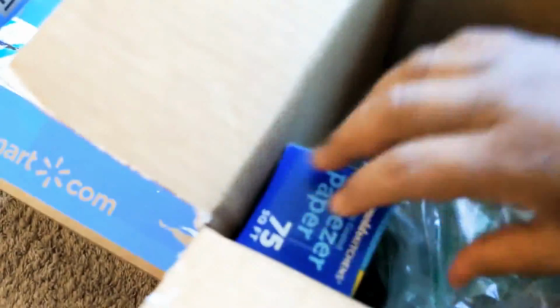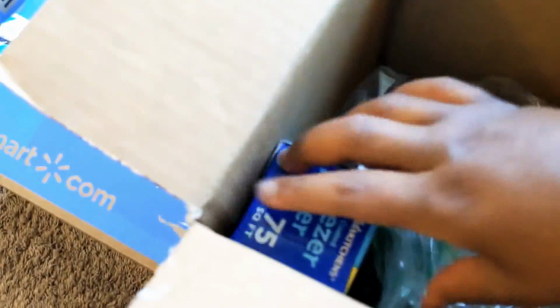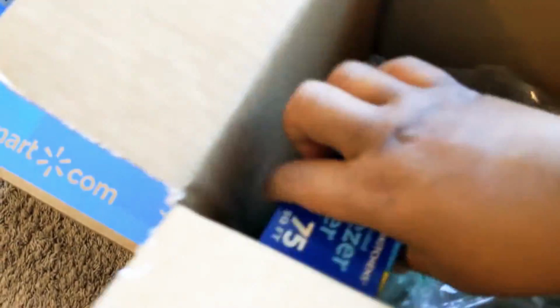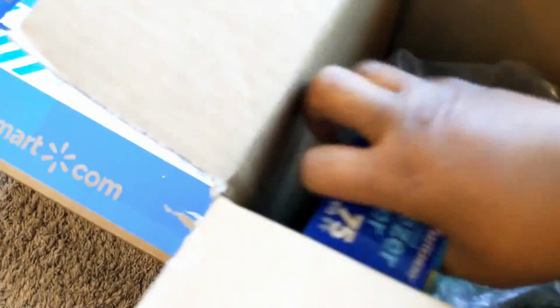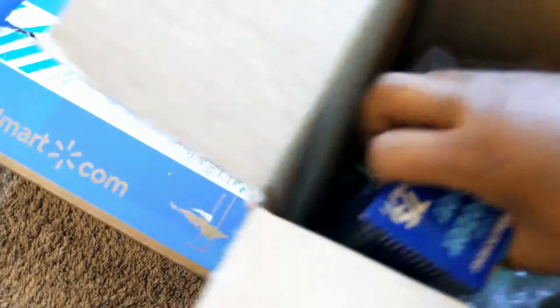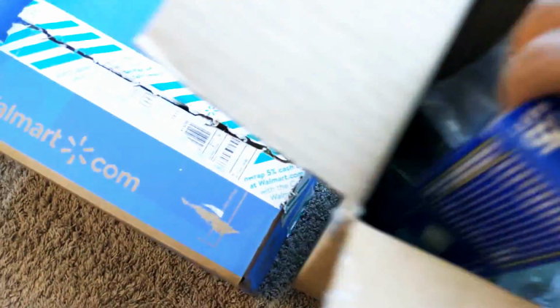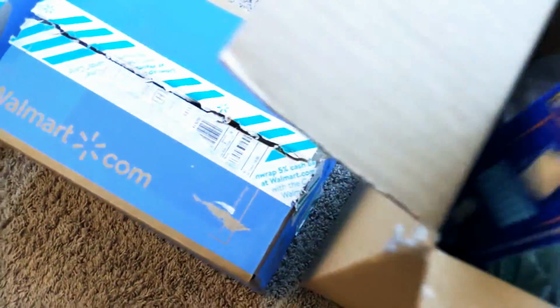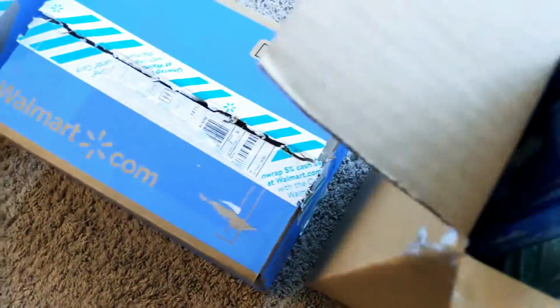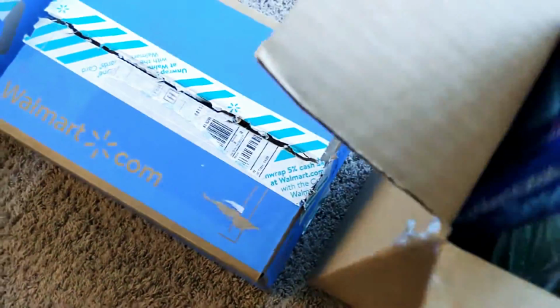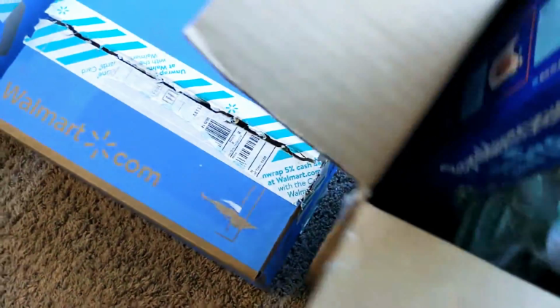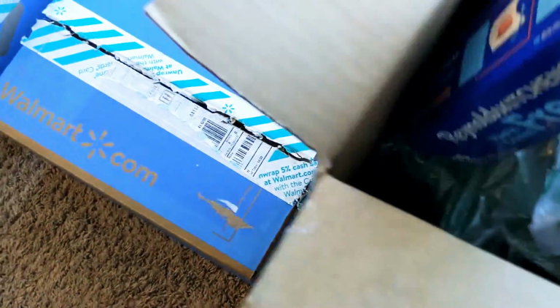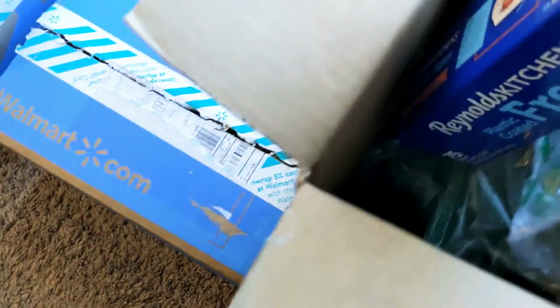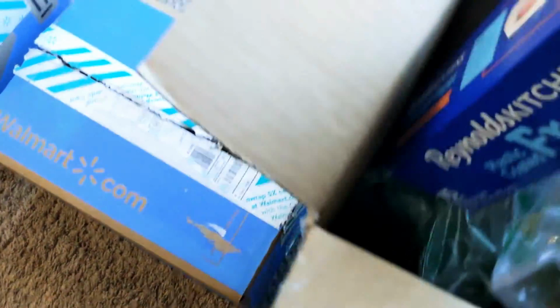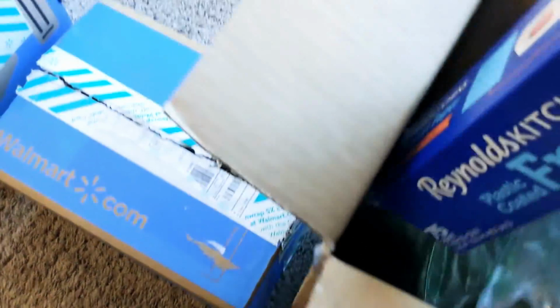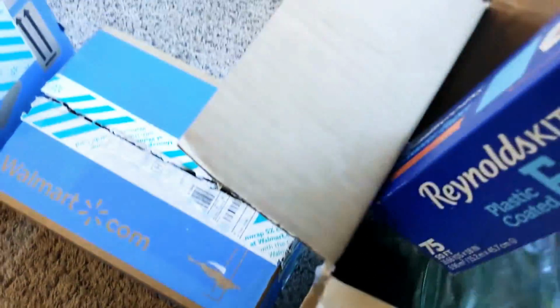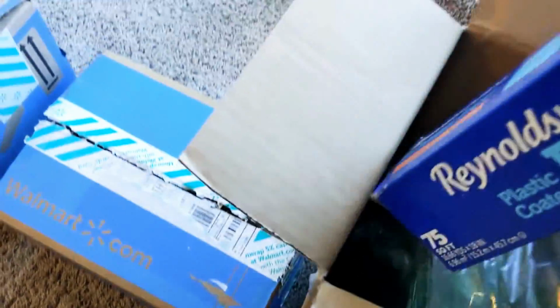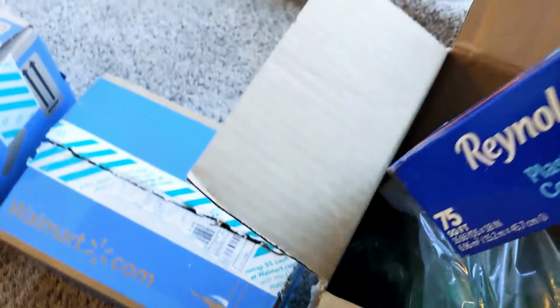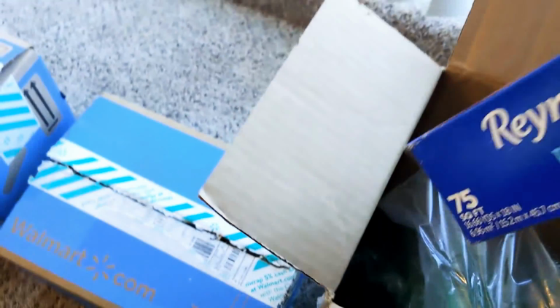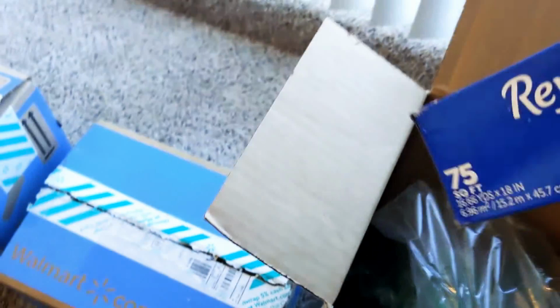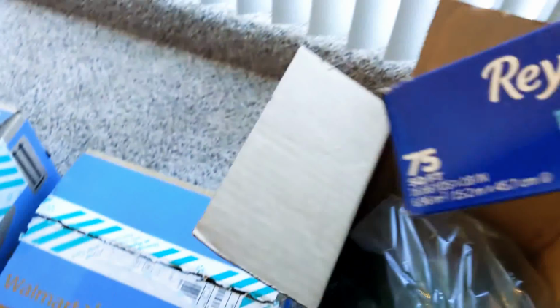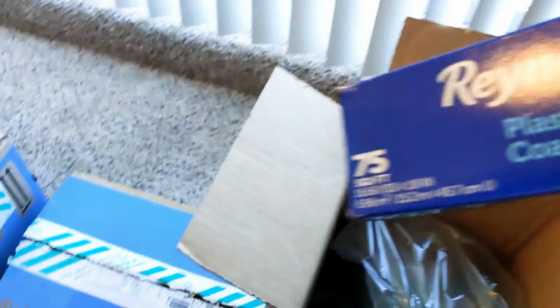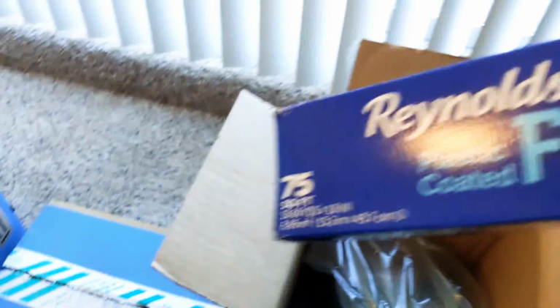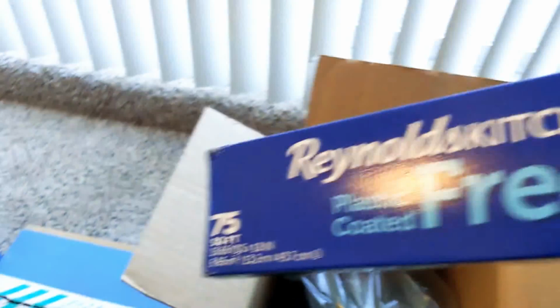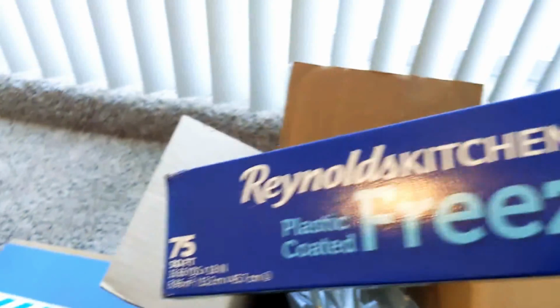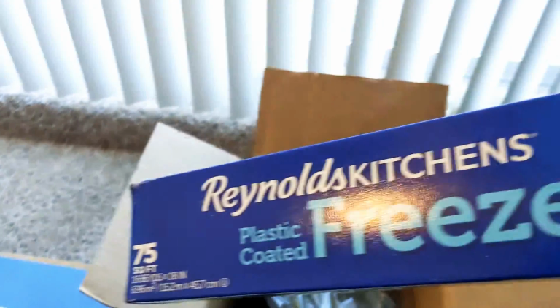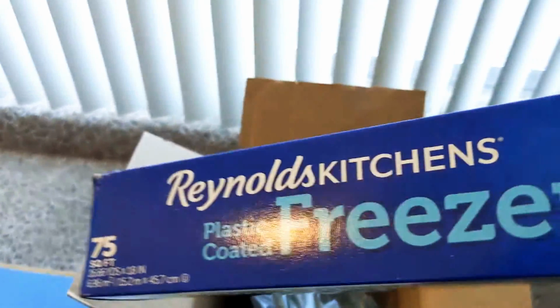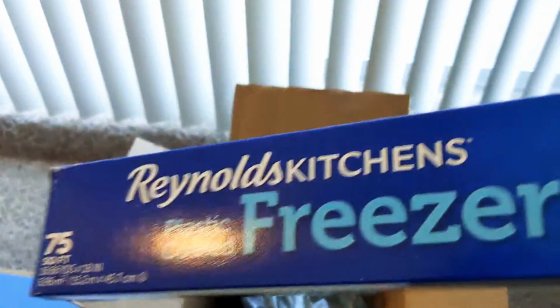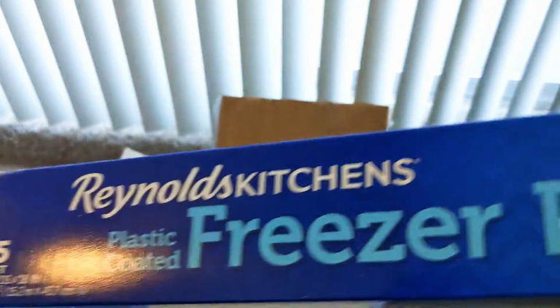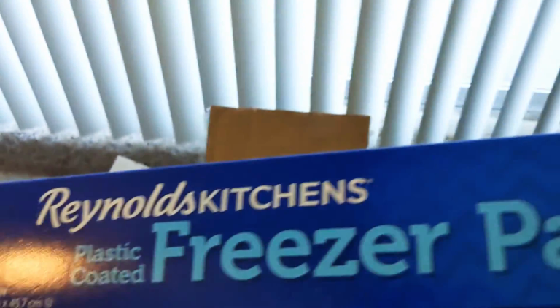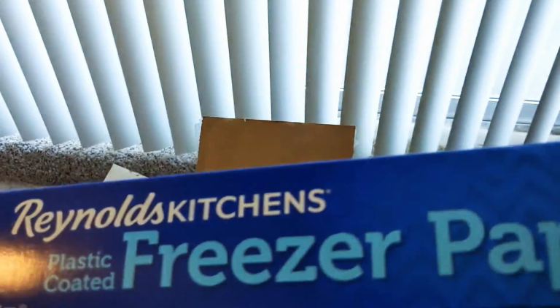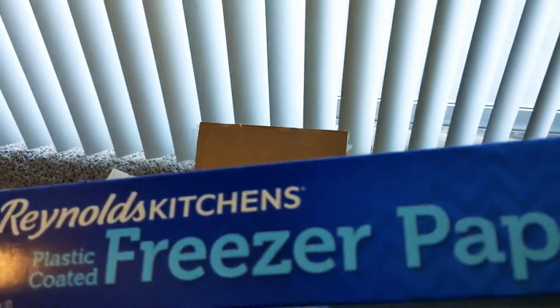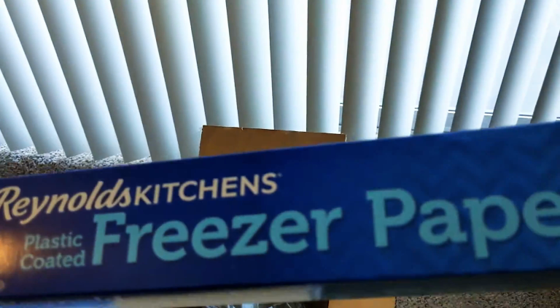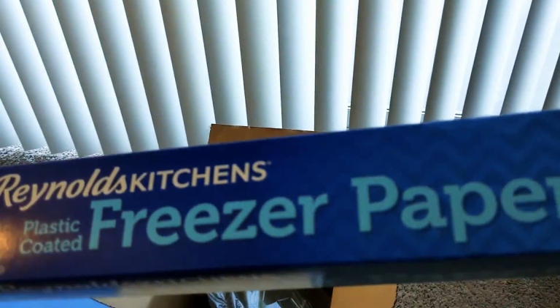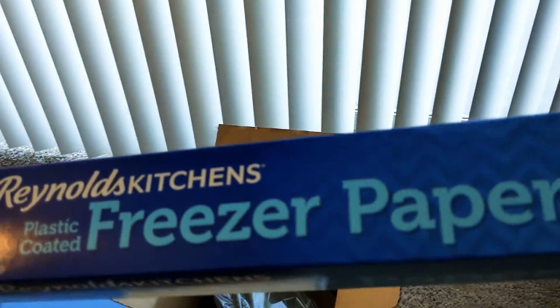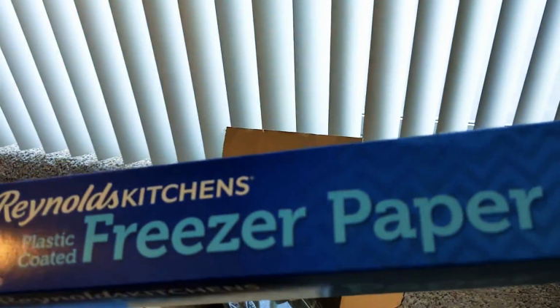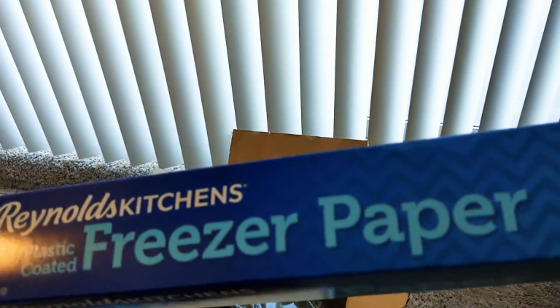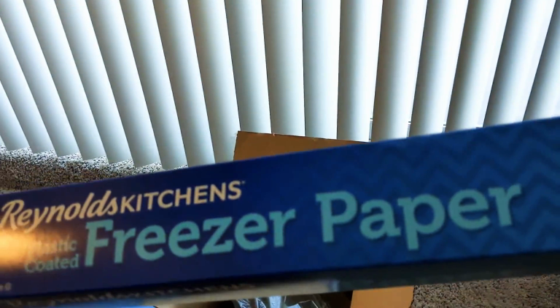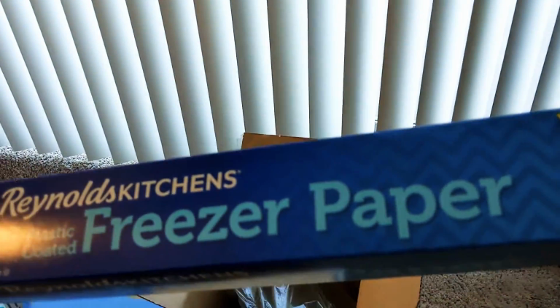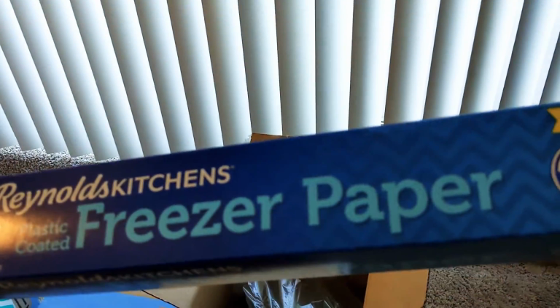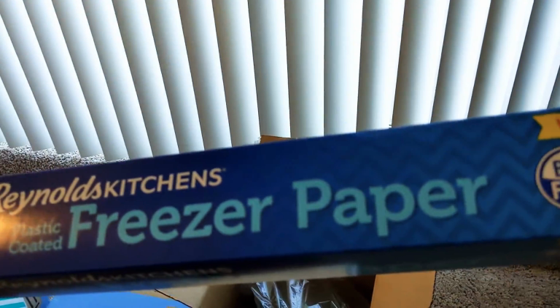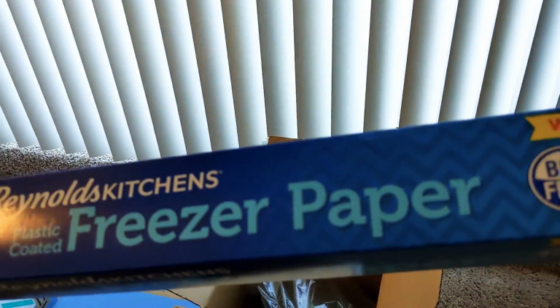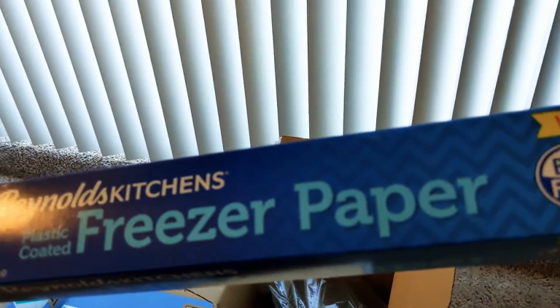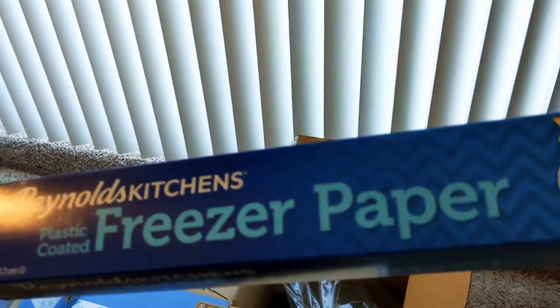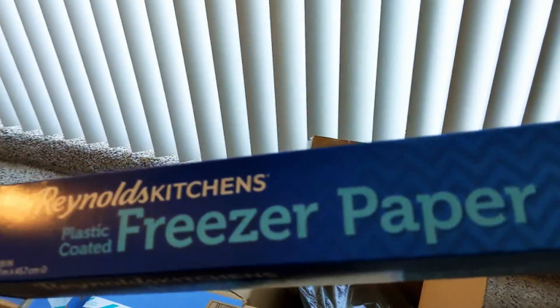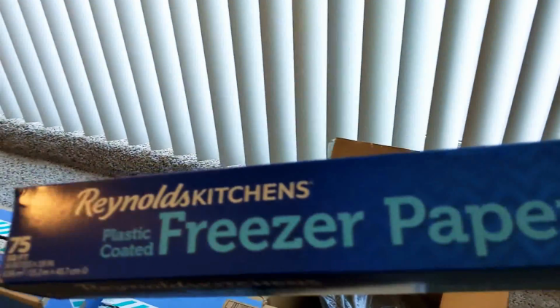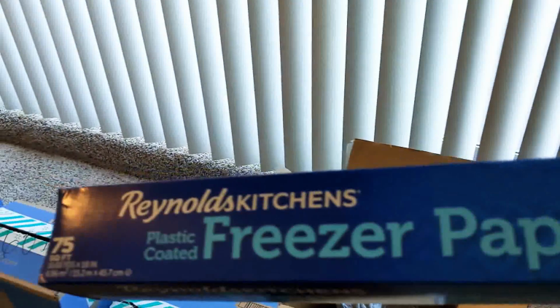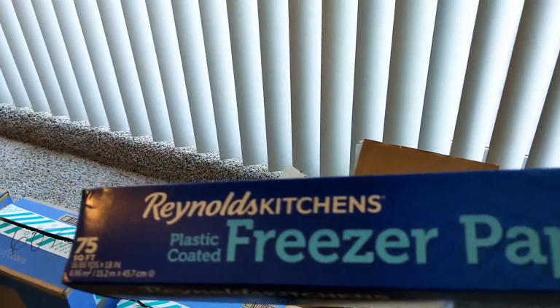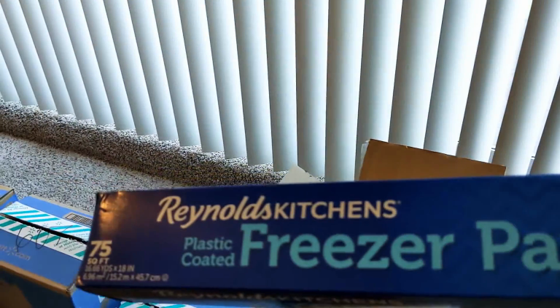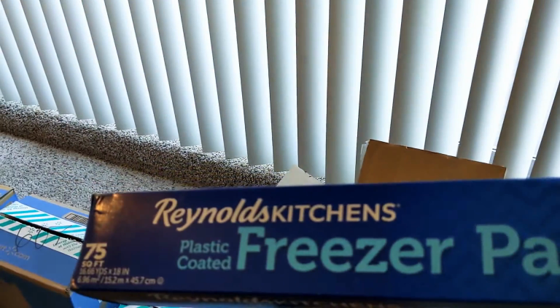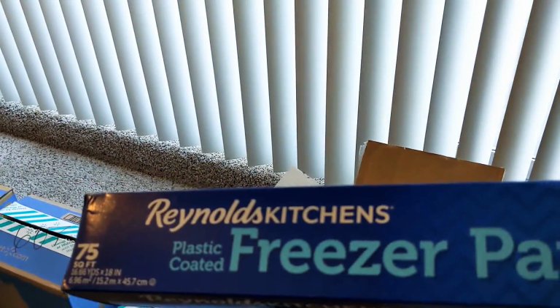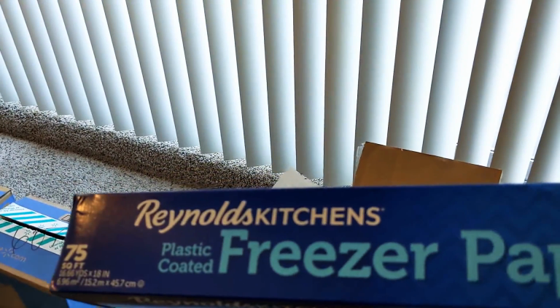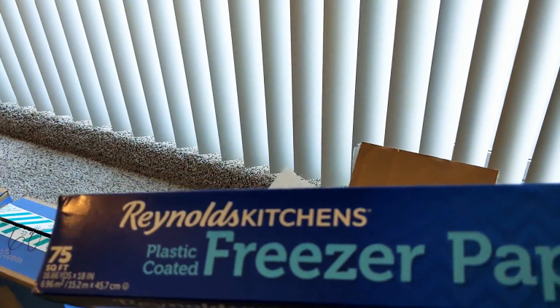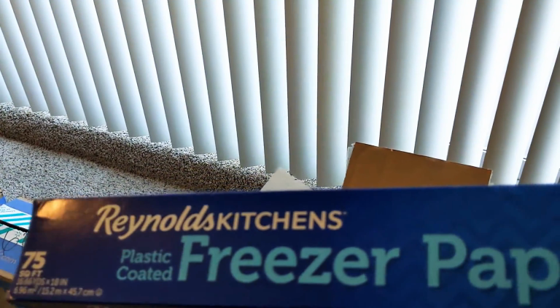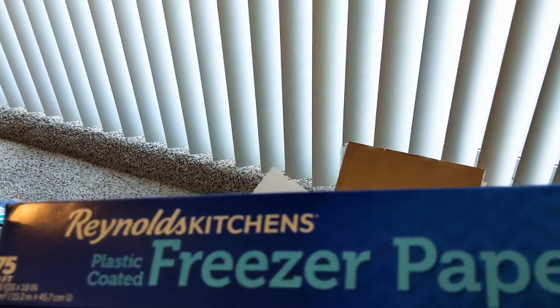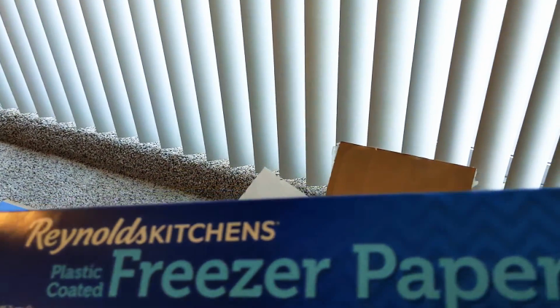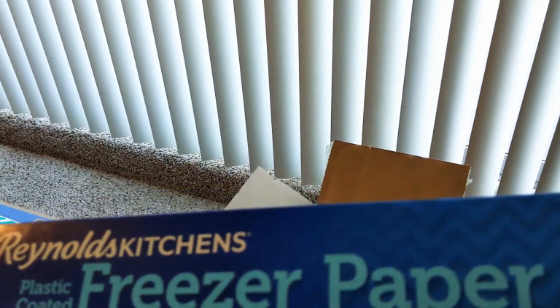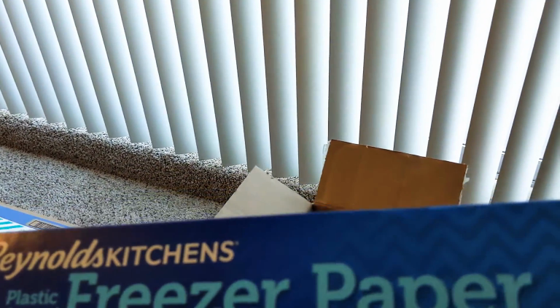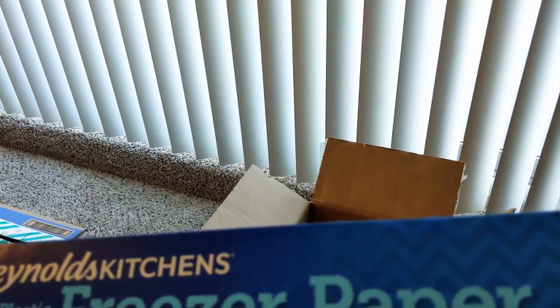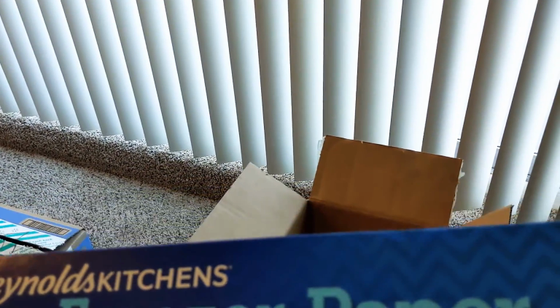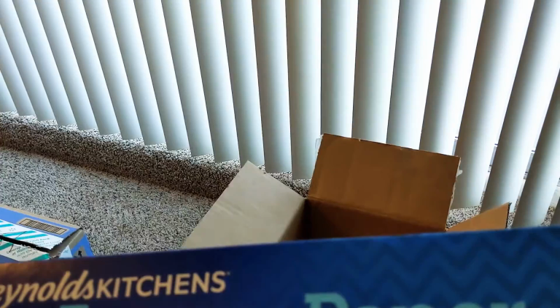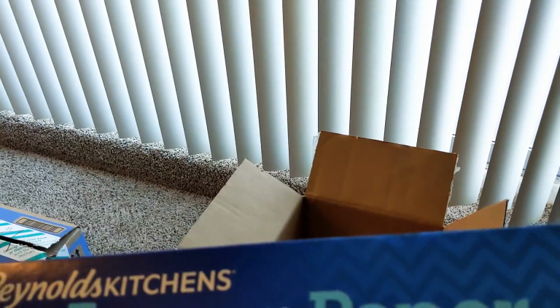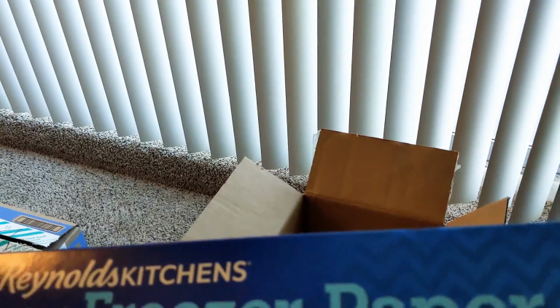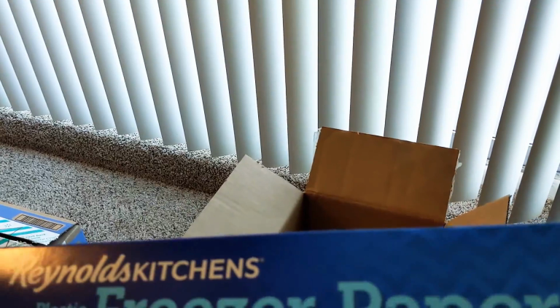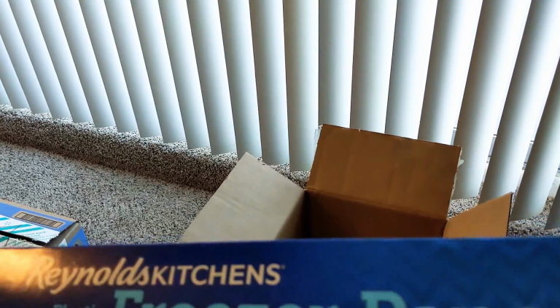Okay, this is my freezer paper — freezer paper for freezing all my meat.